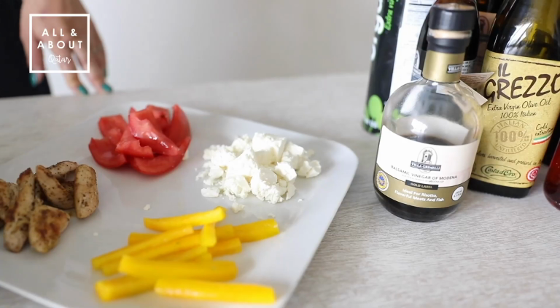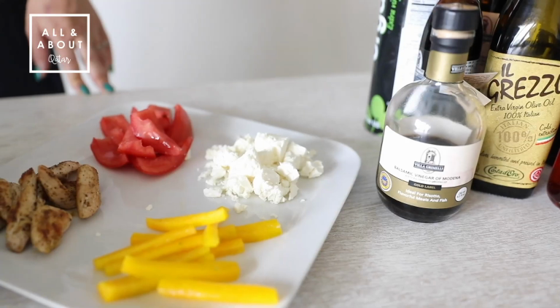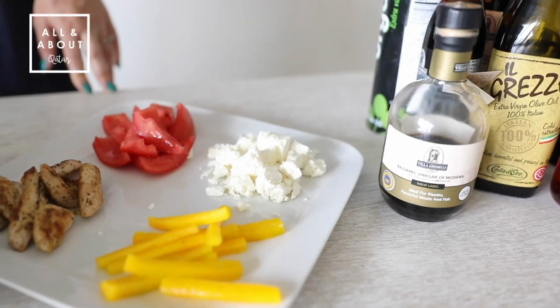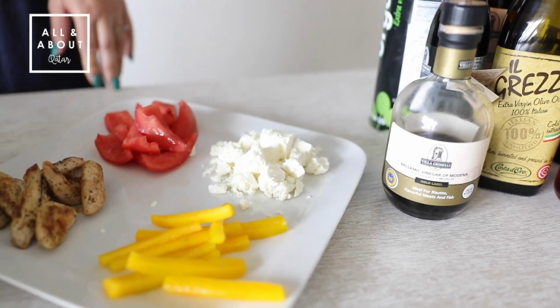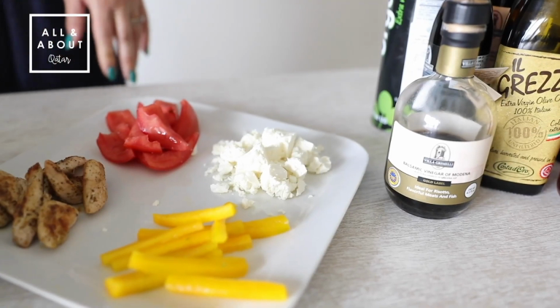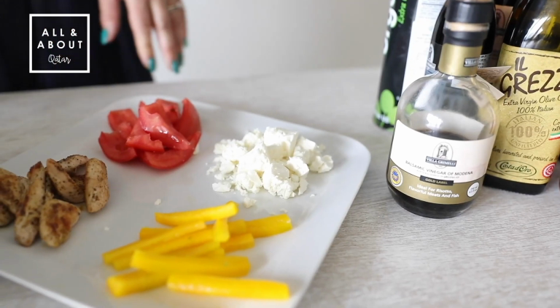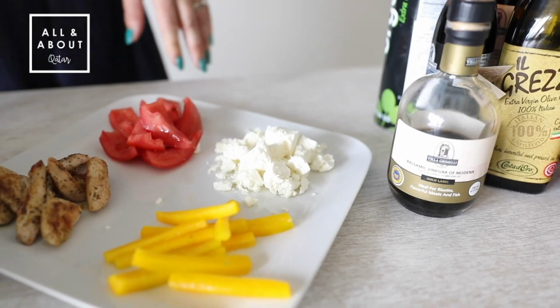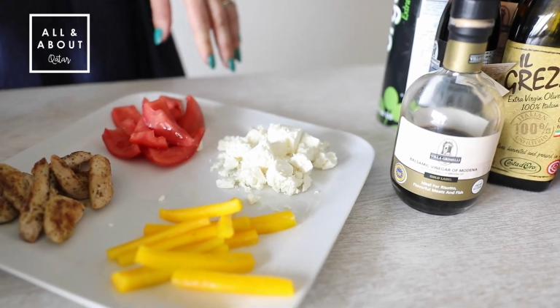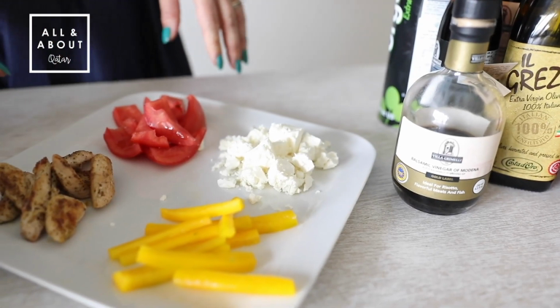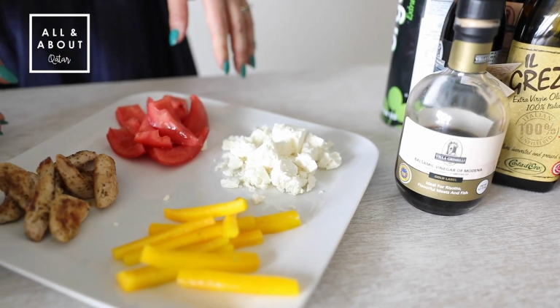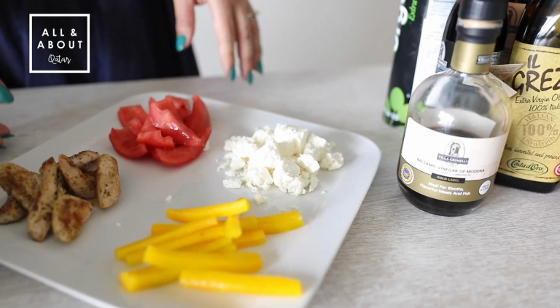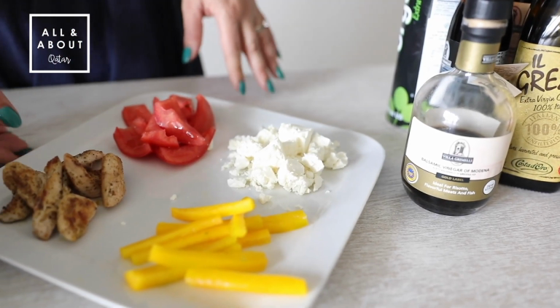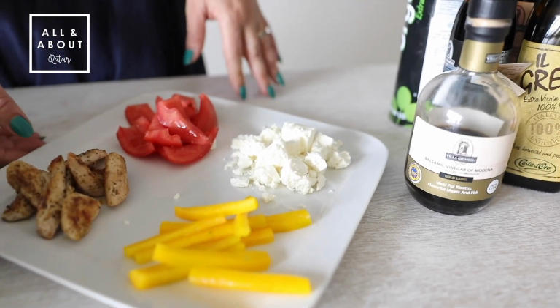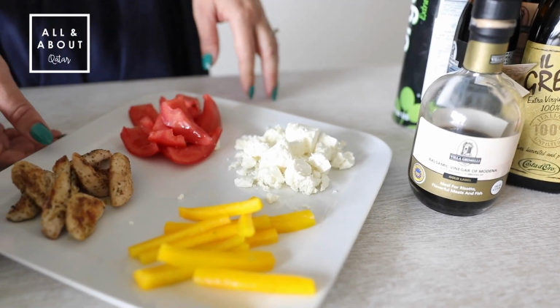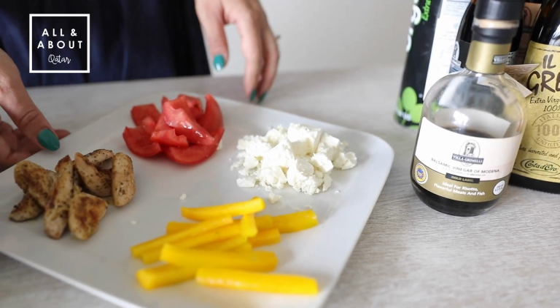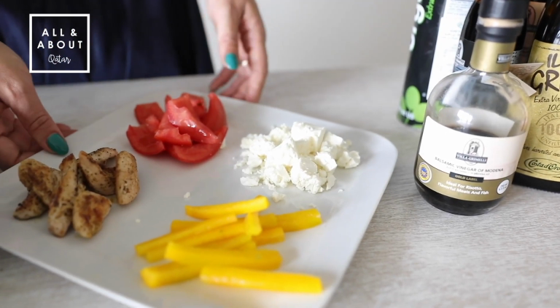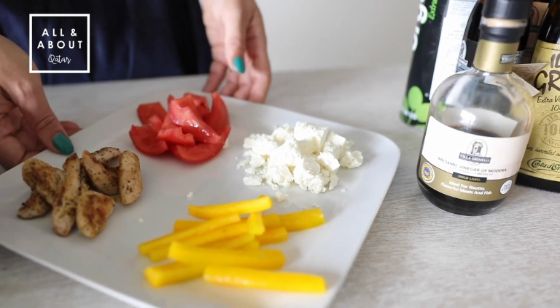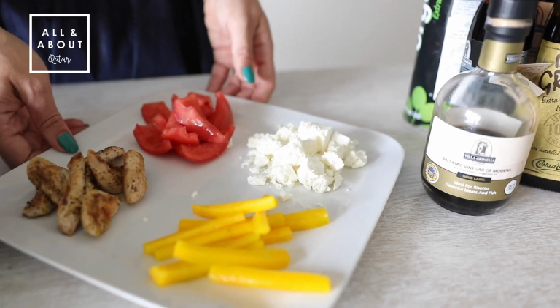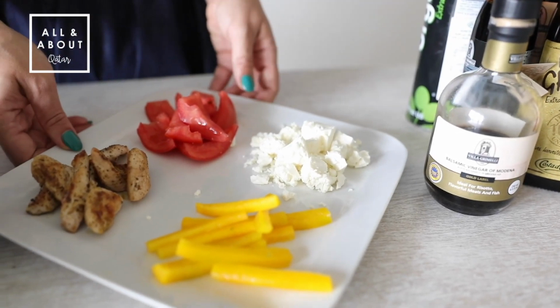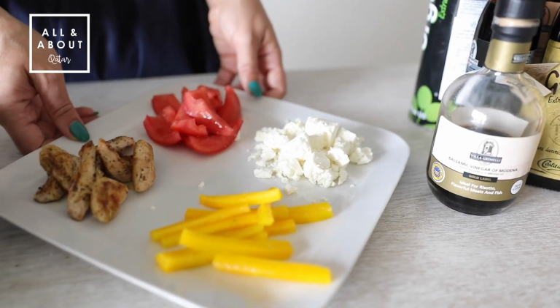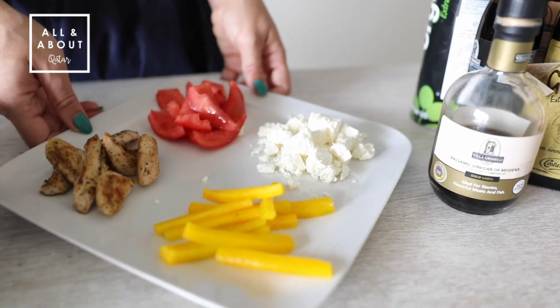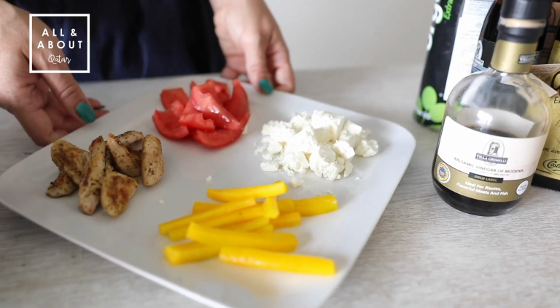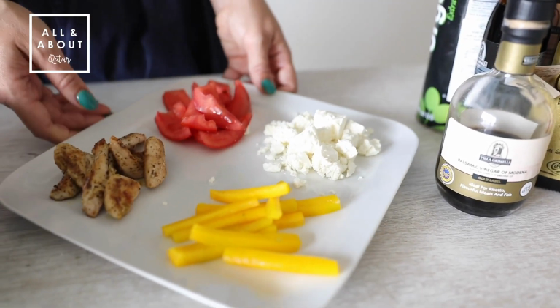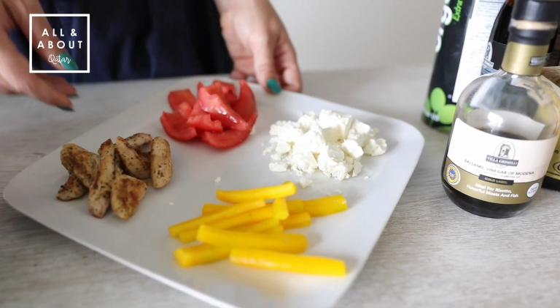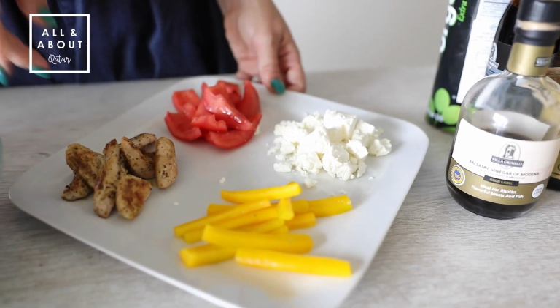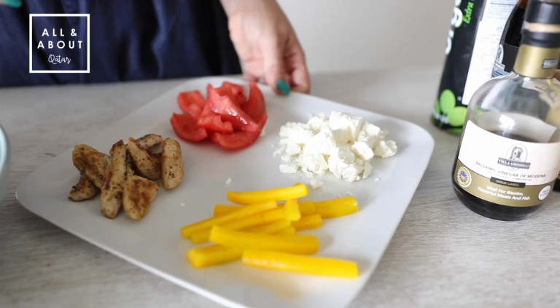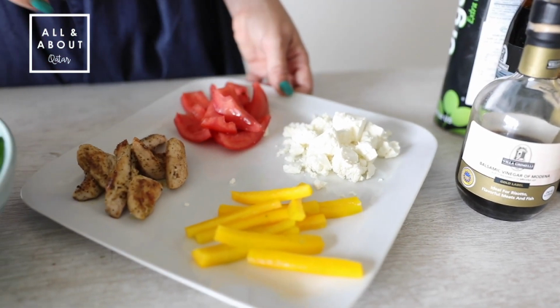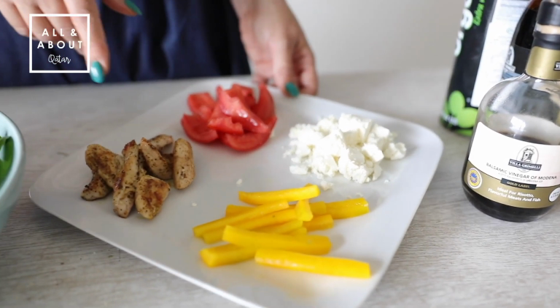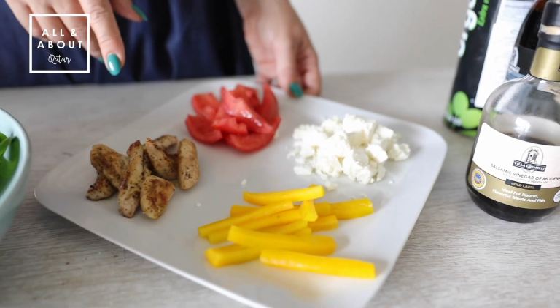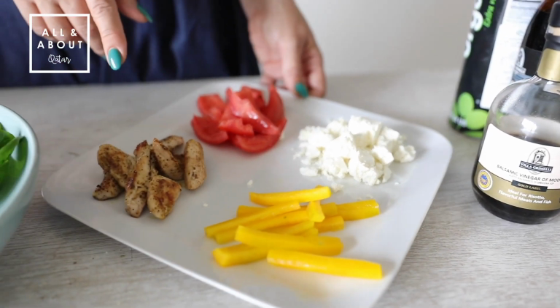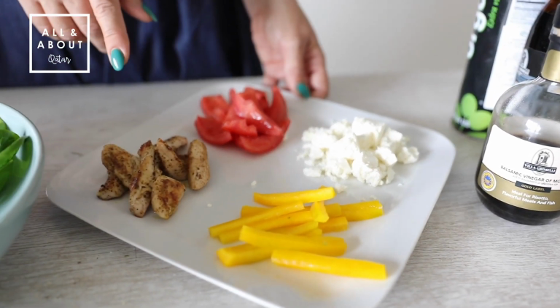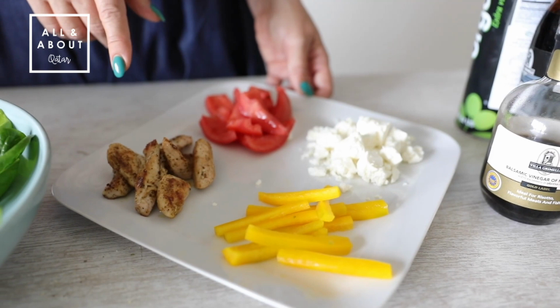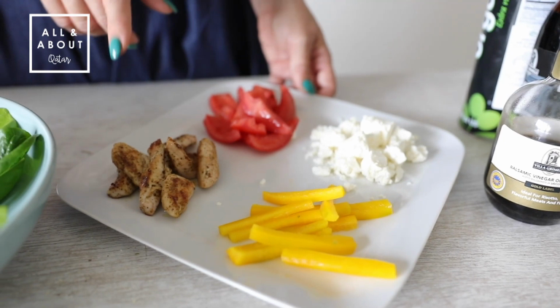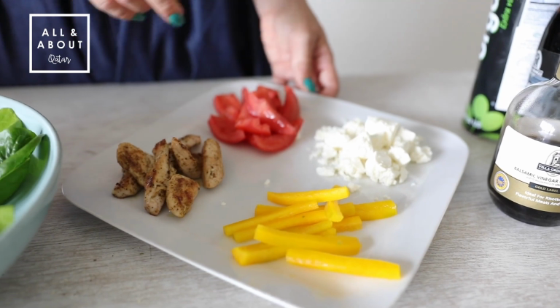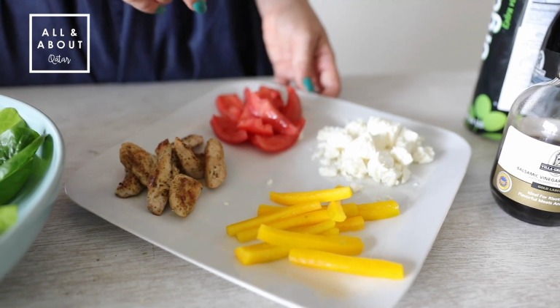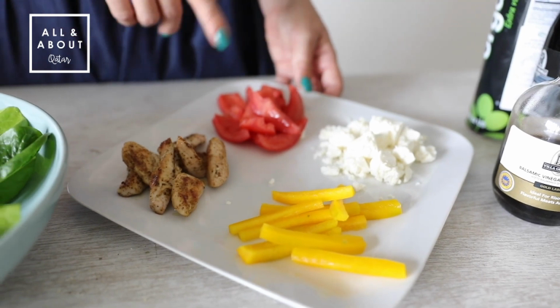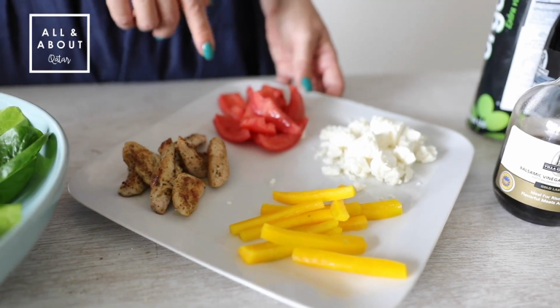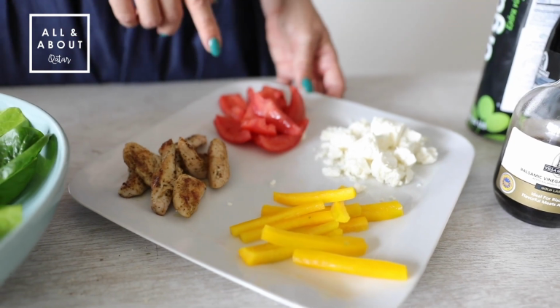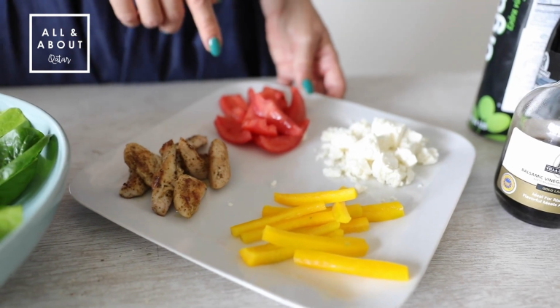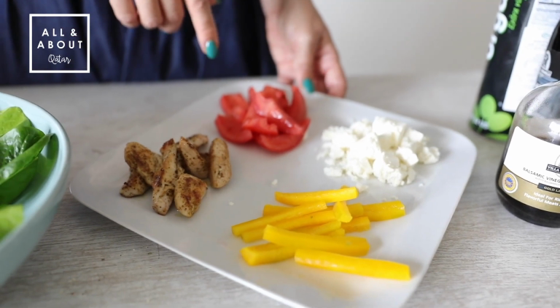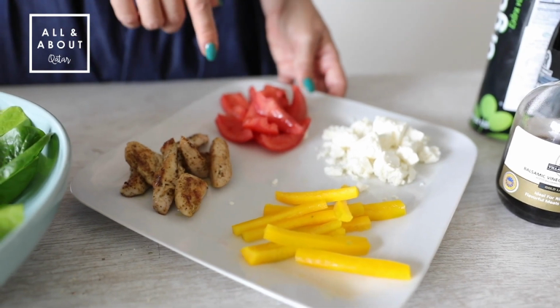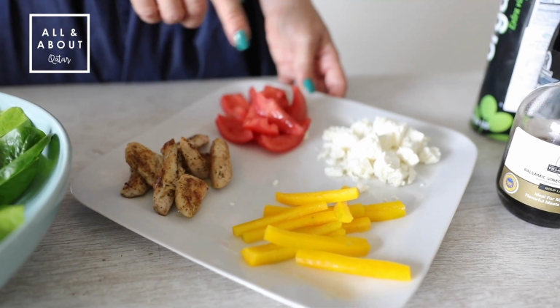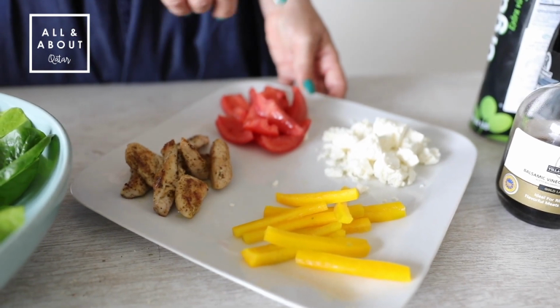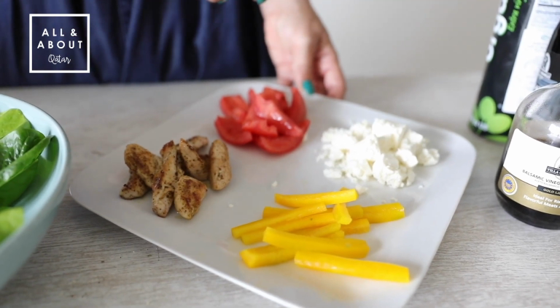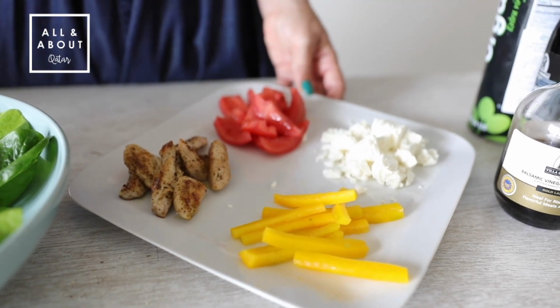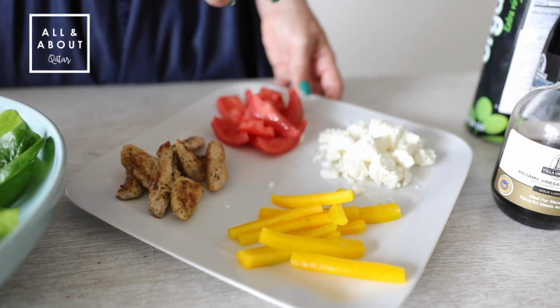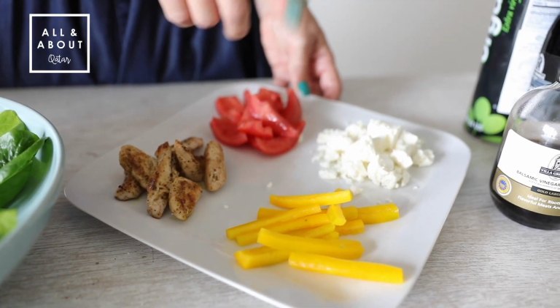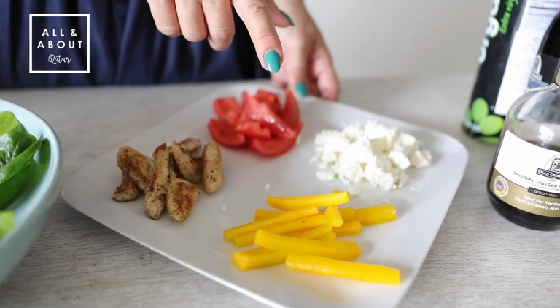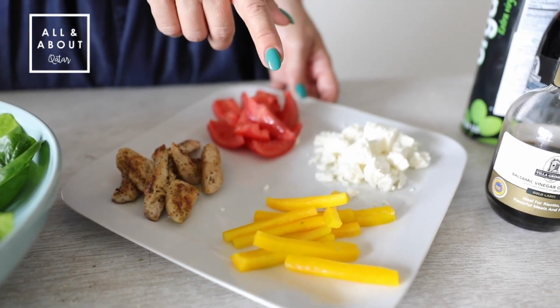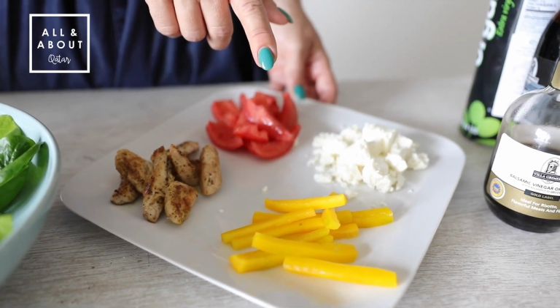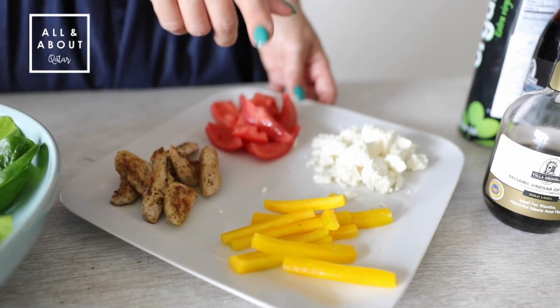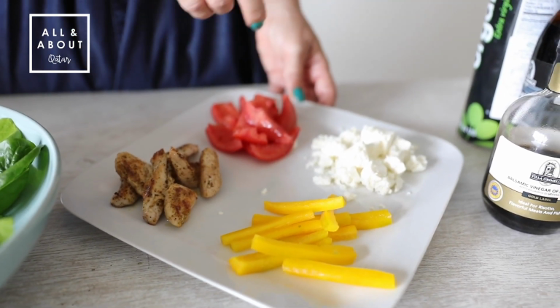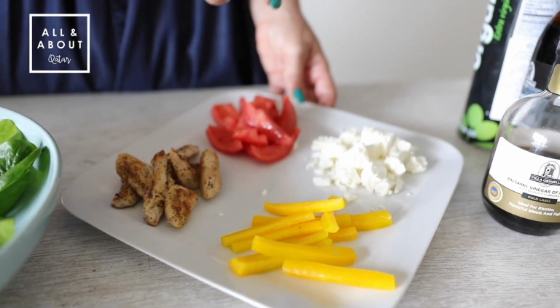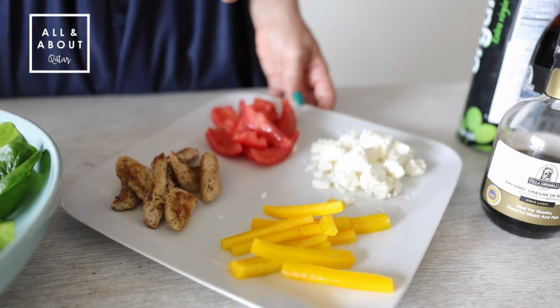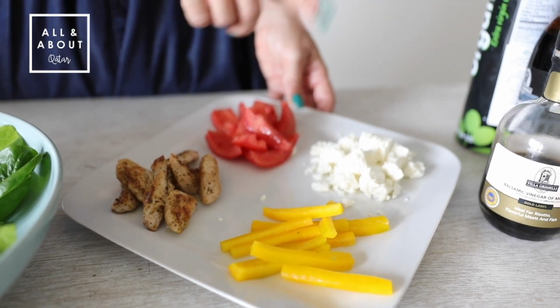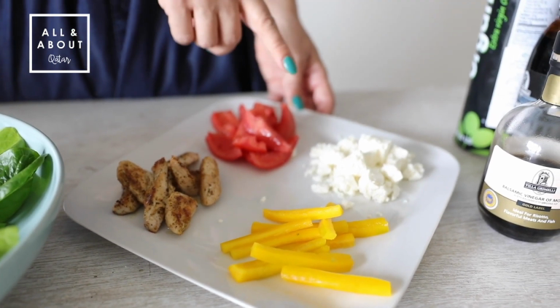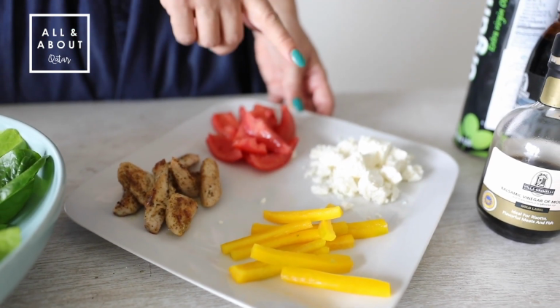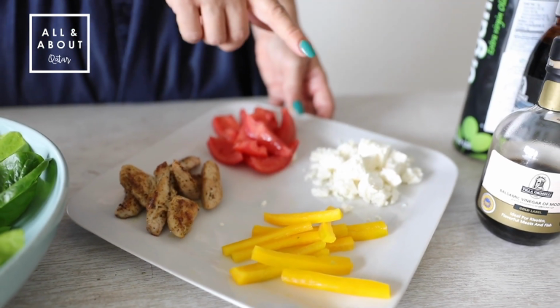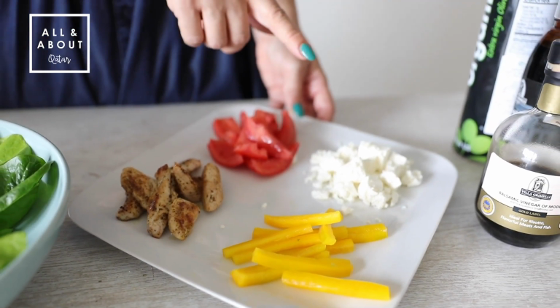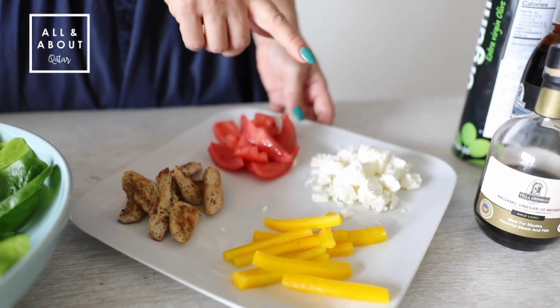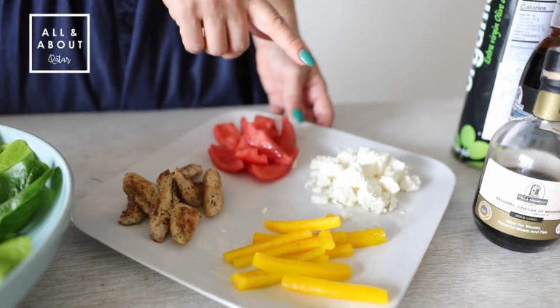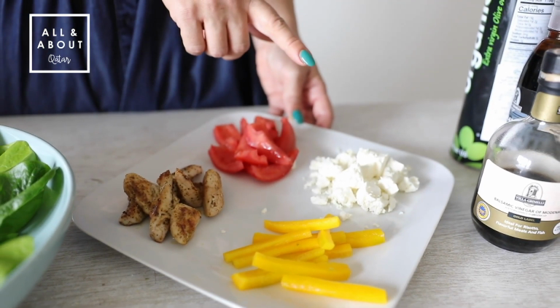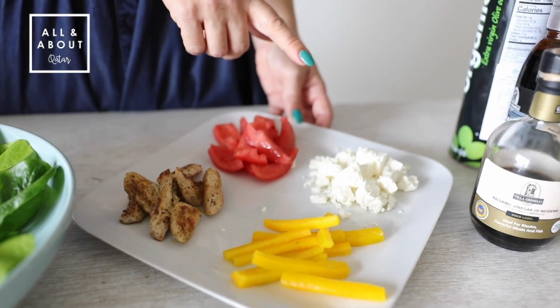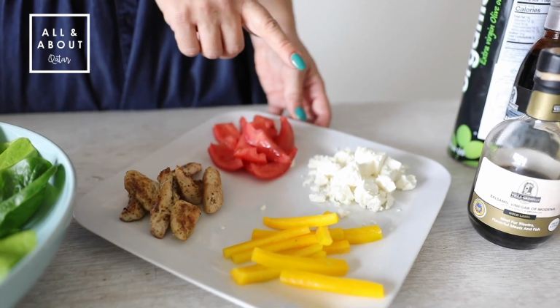I prepared some healthy ingredients already. We have some chicken, tomato, paprika and feta cheese.